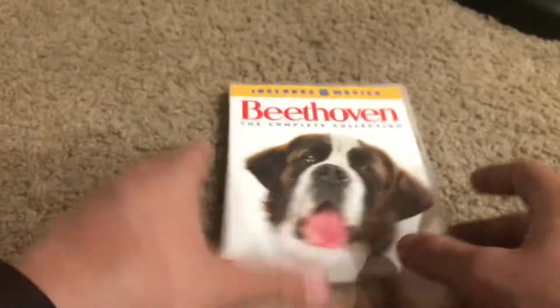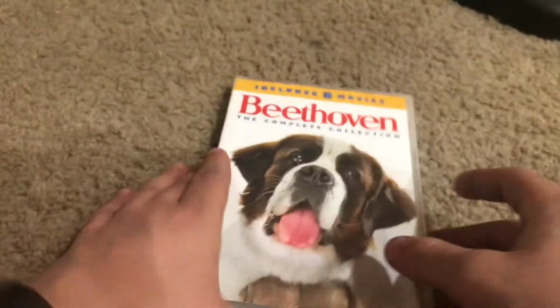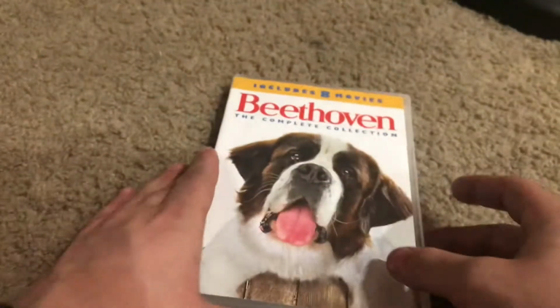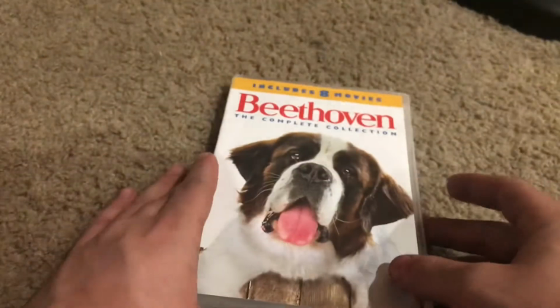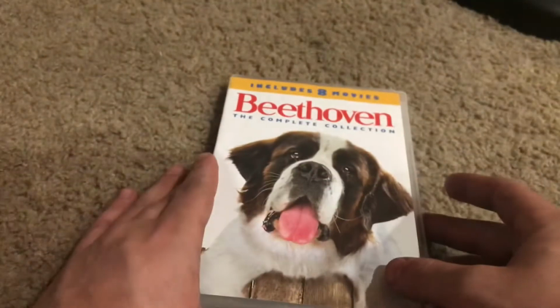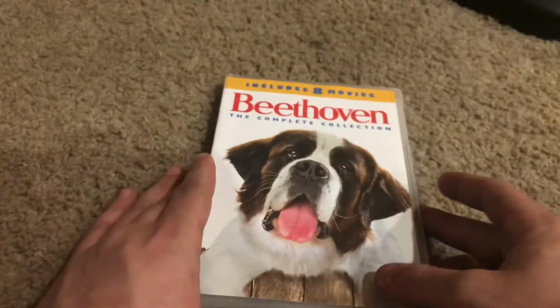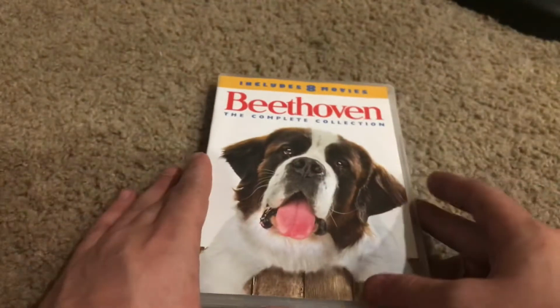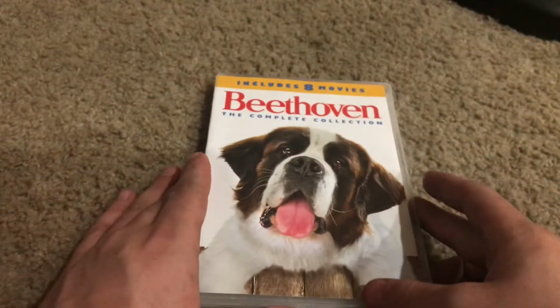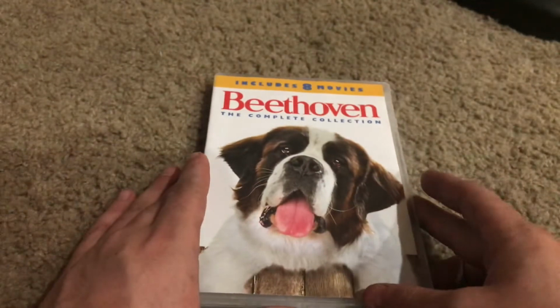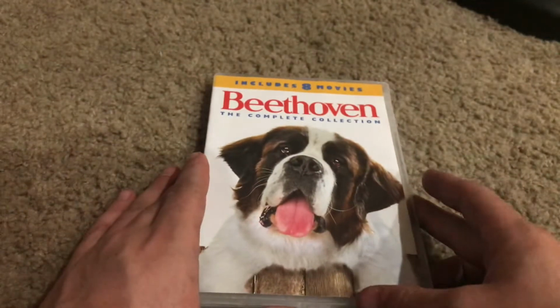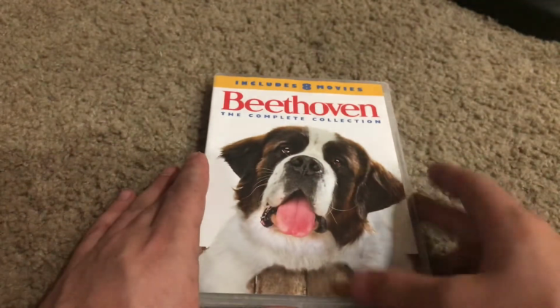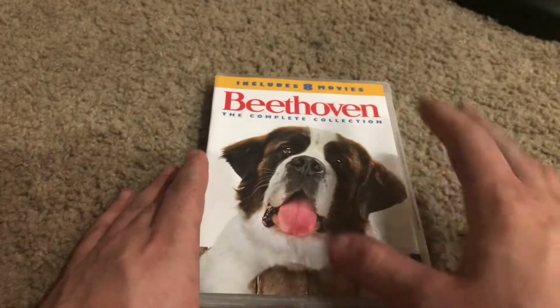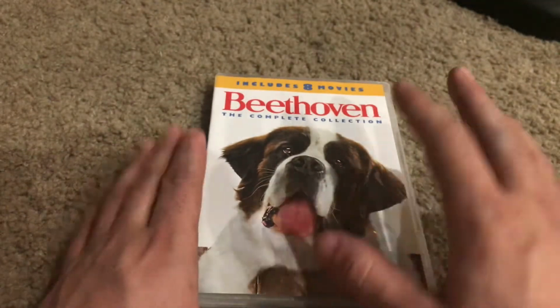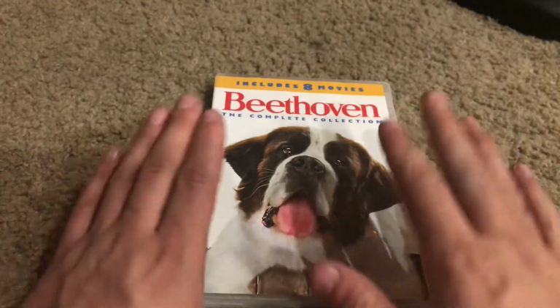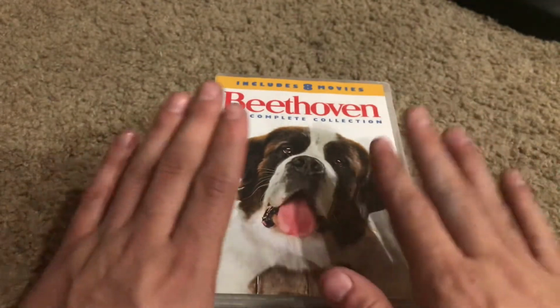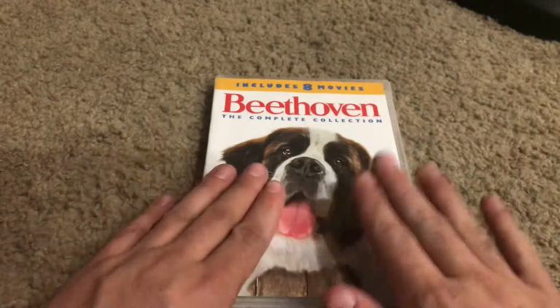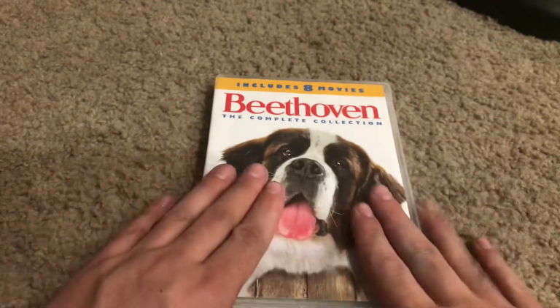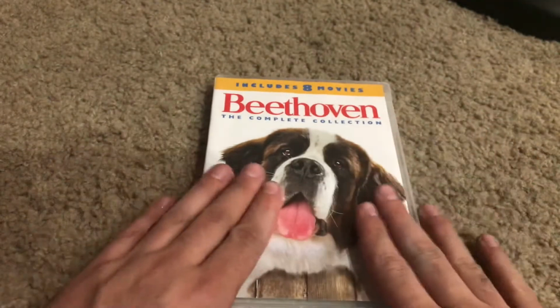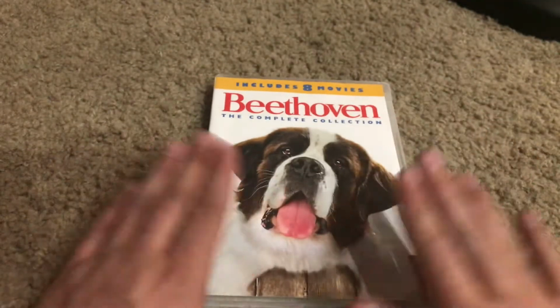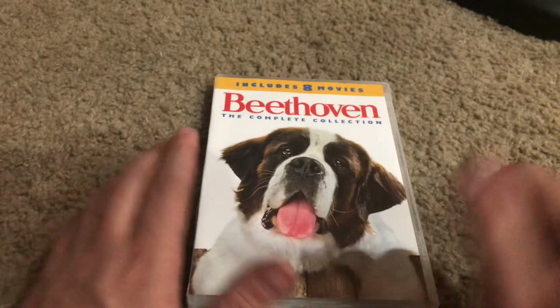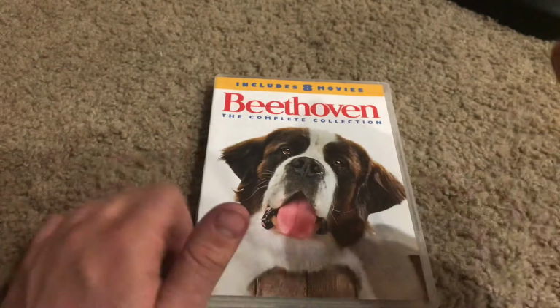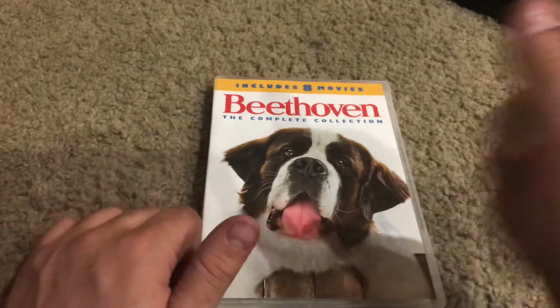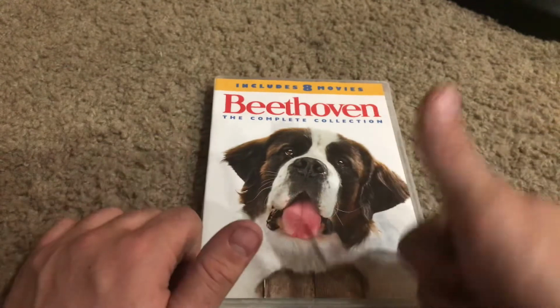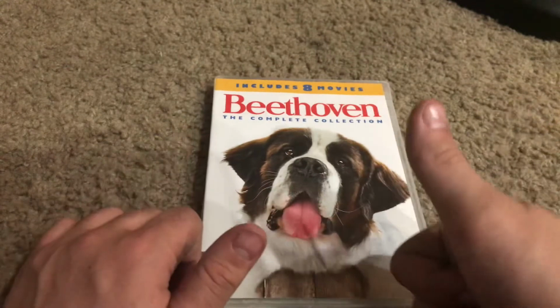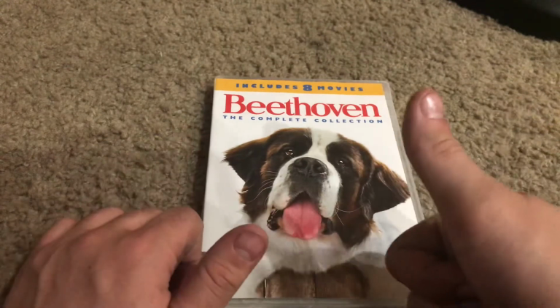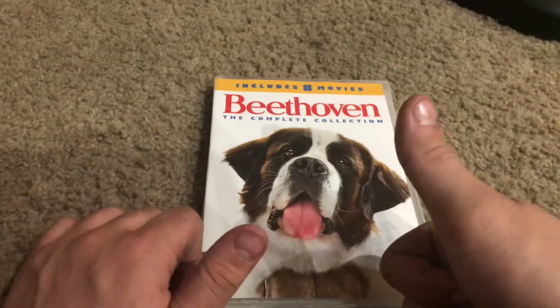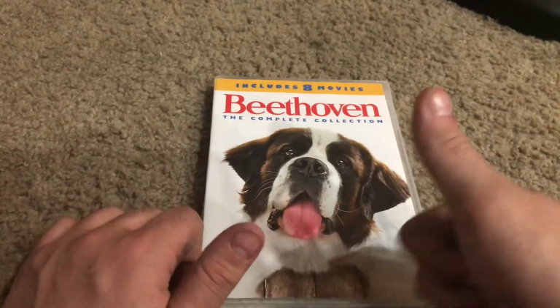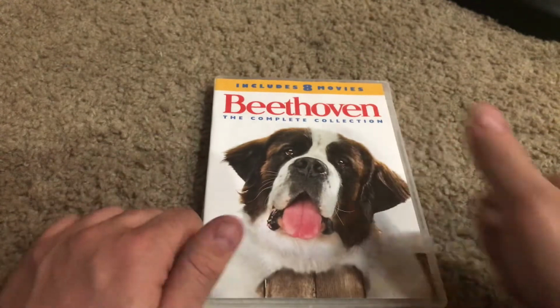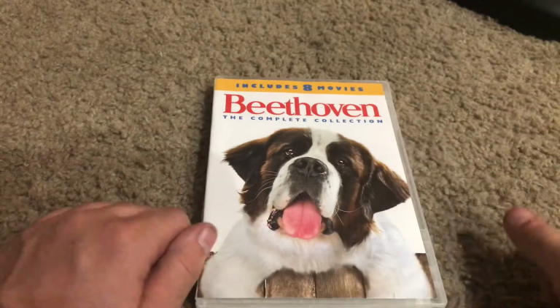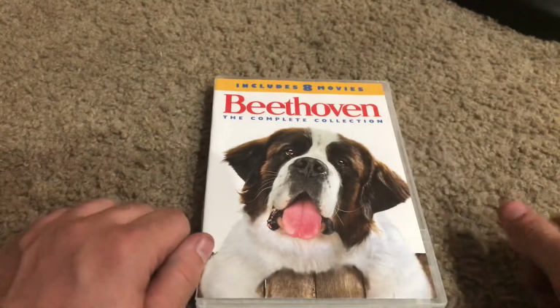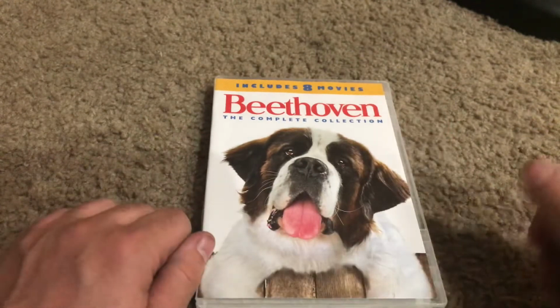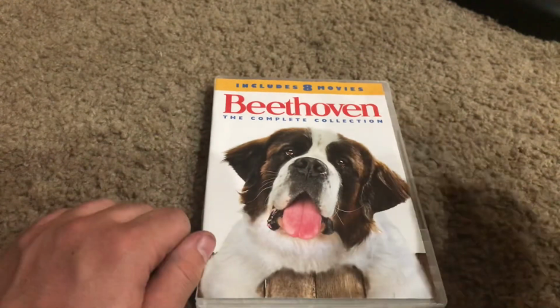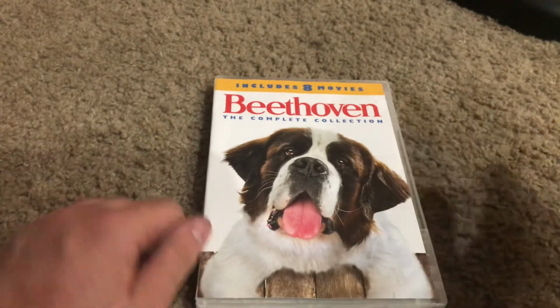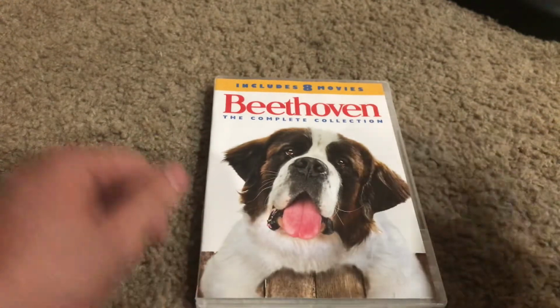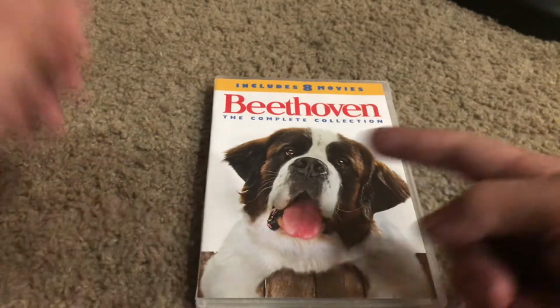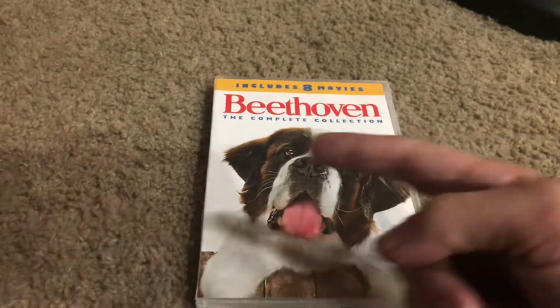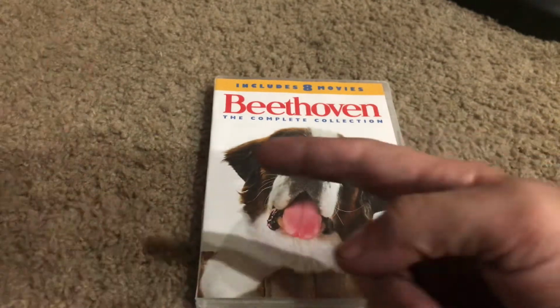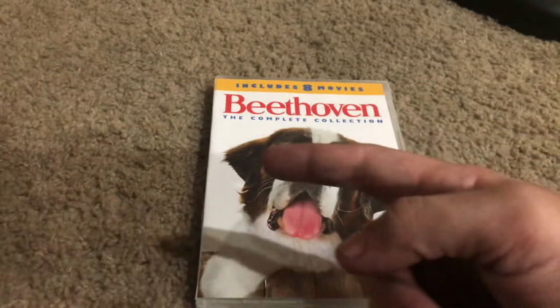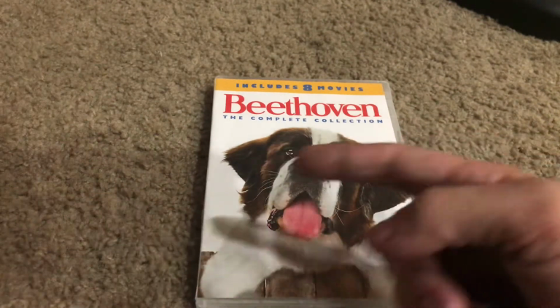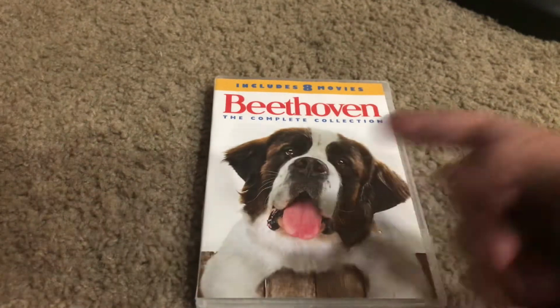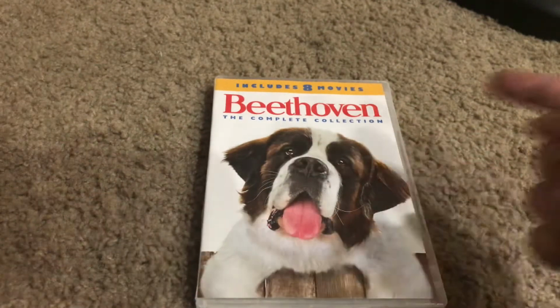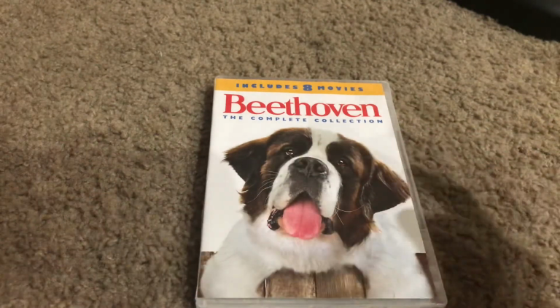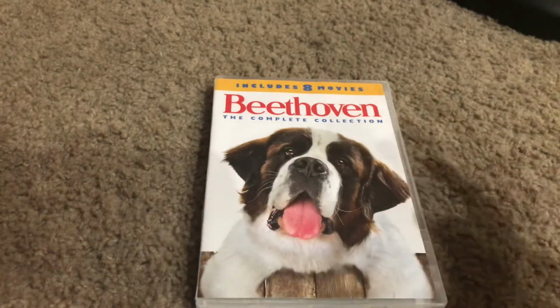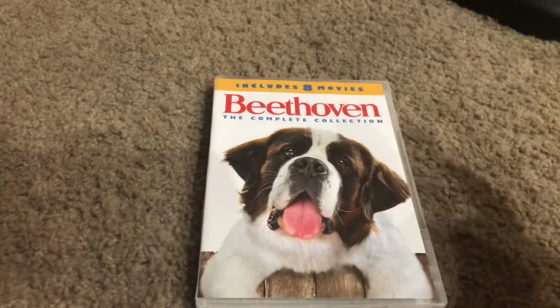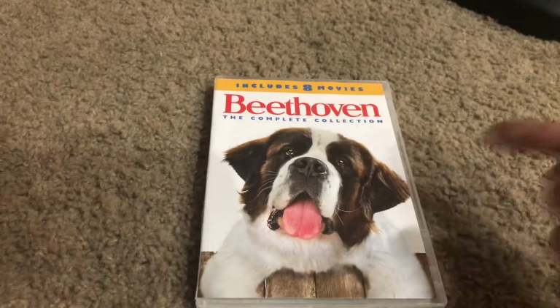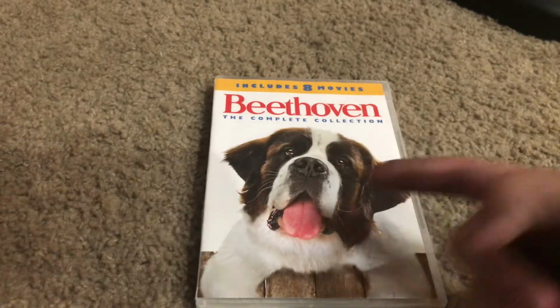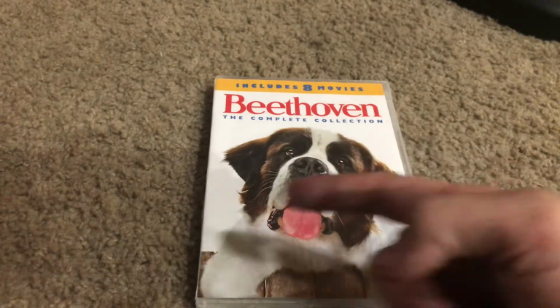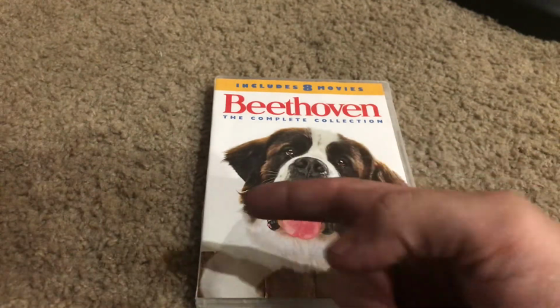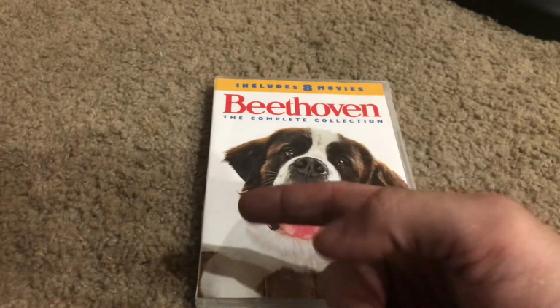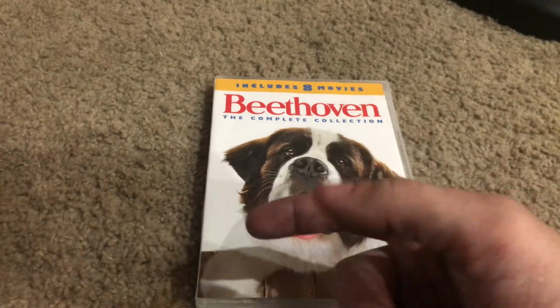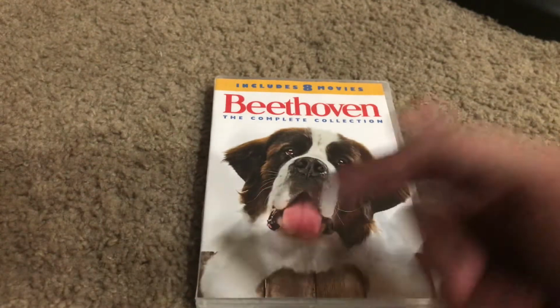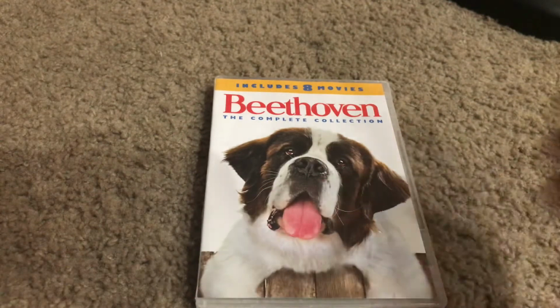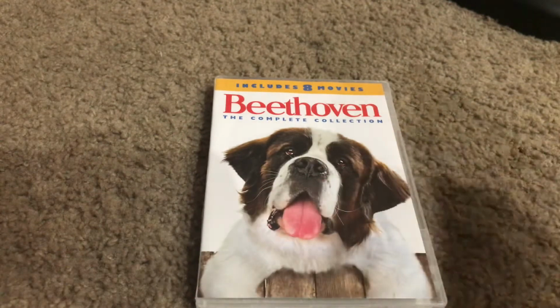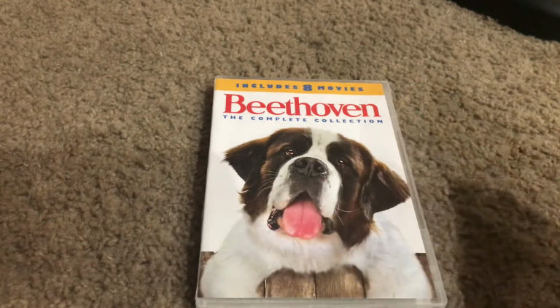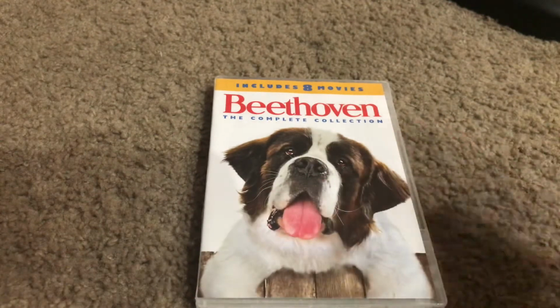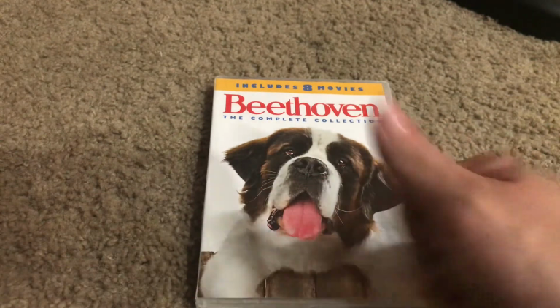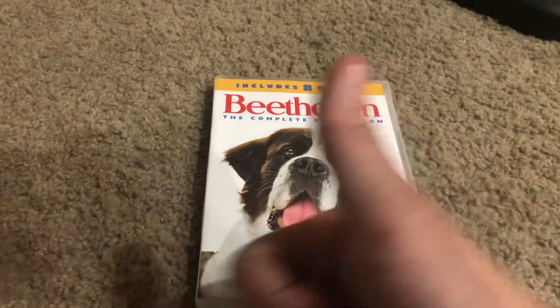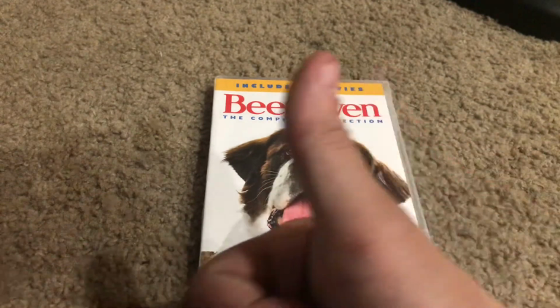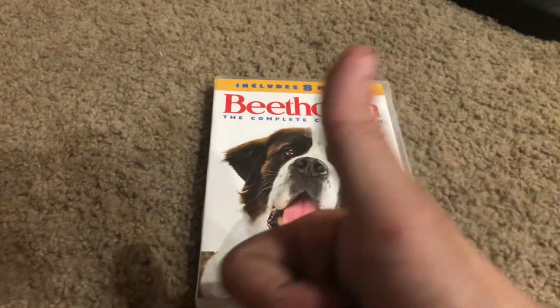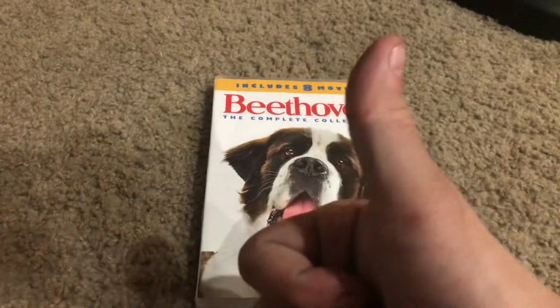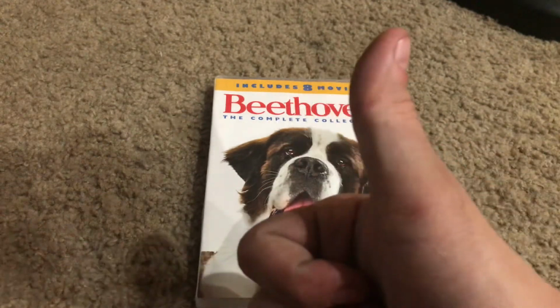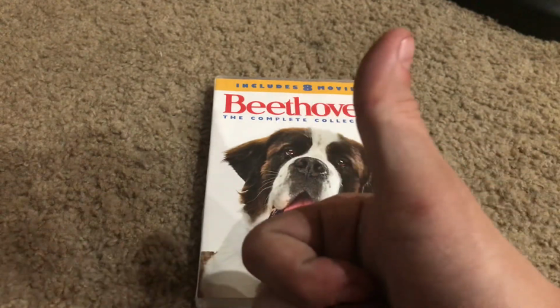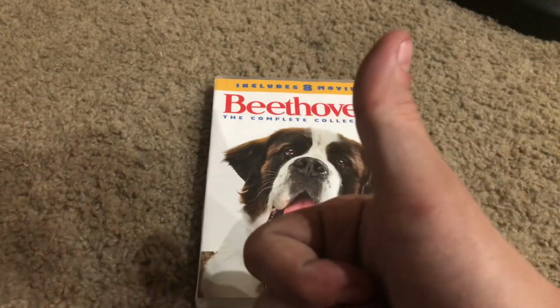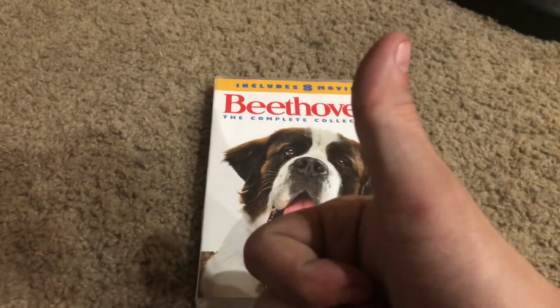That's the complete collection of Beethoven. If you liked the video, please remember to like and subscribe, and share the YouTube channel.